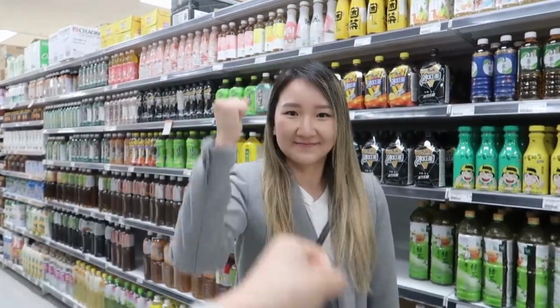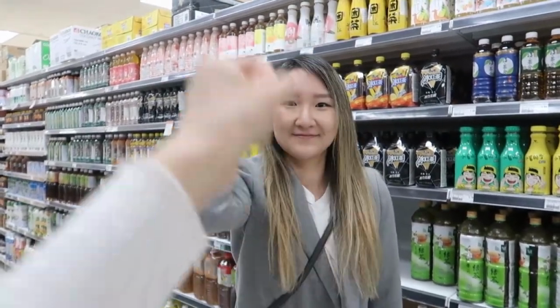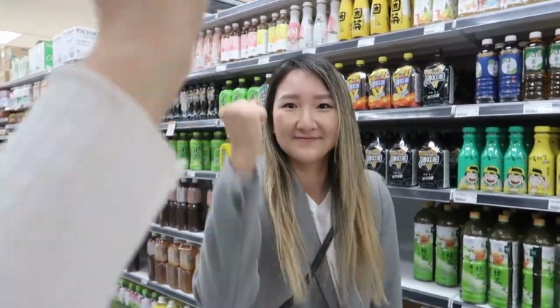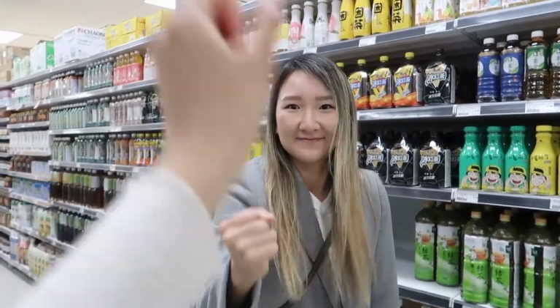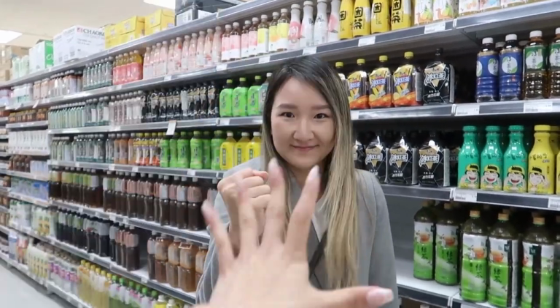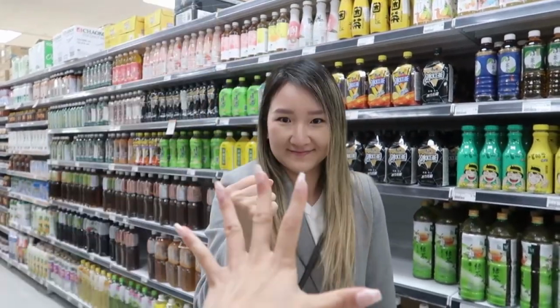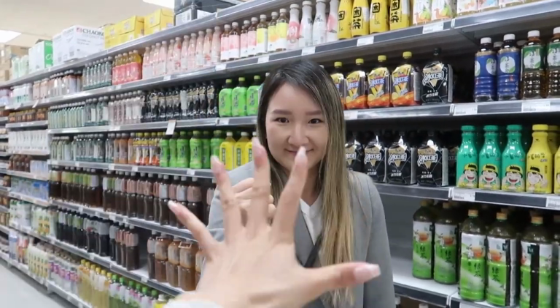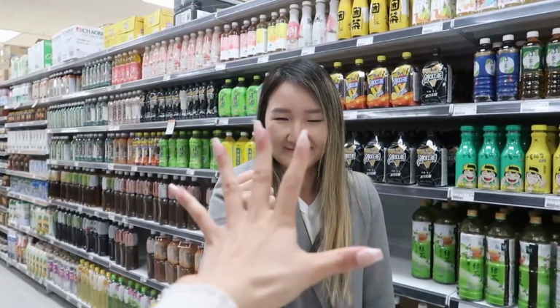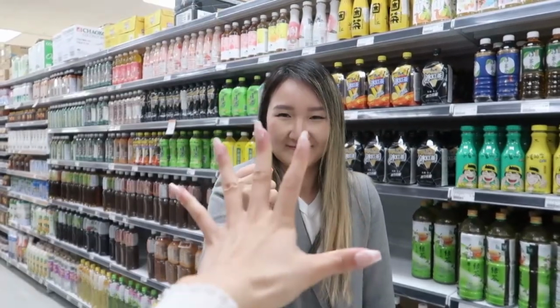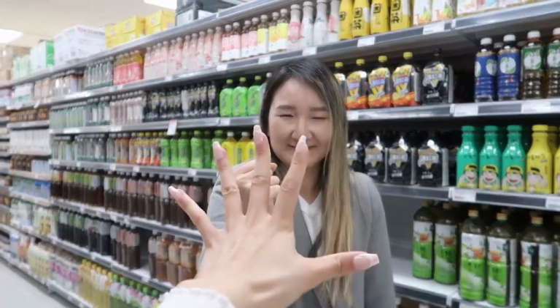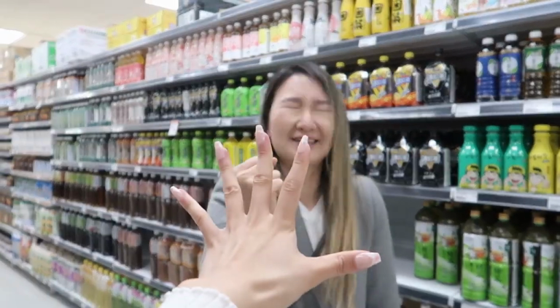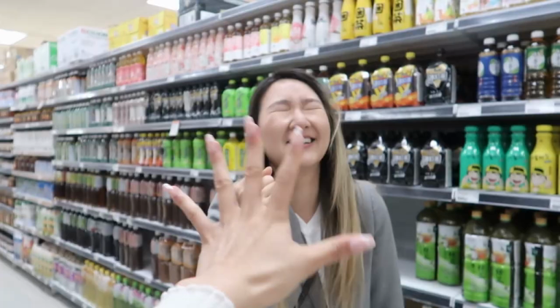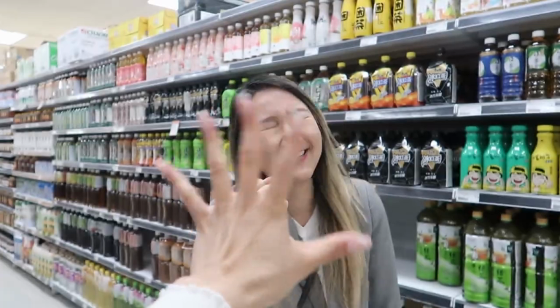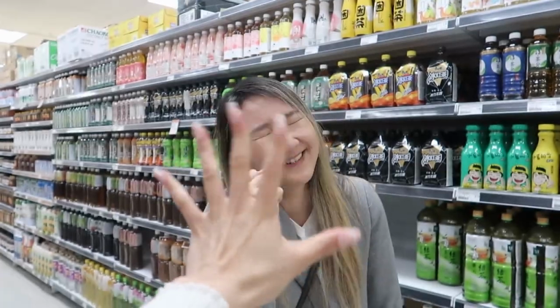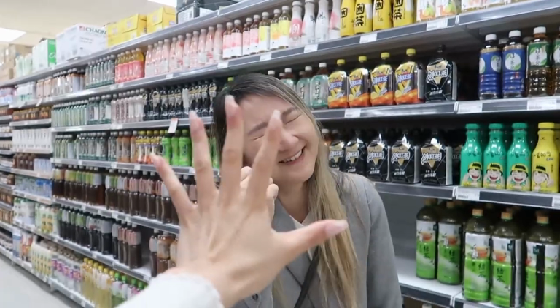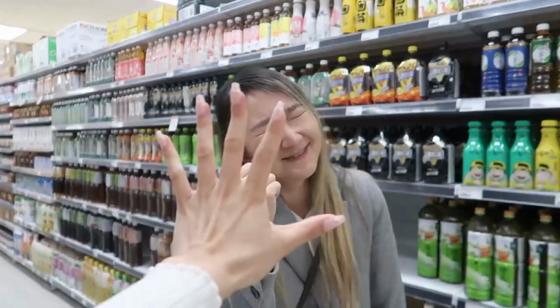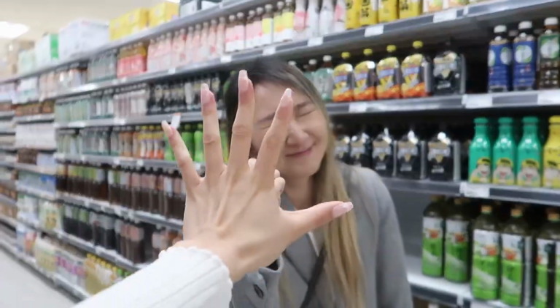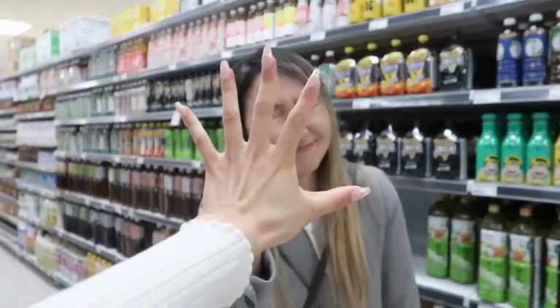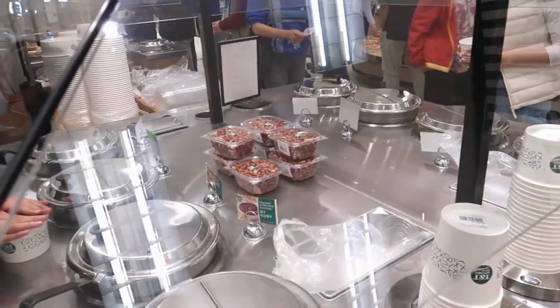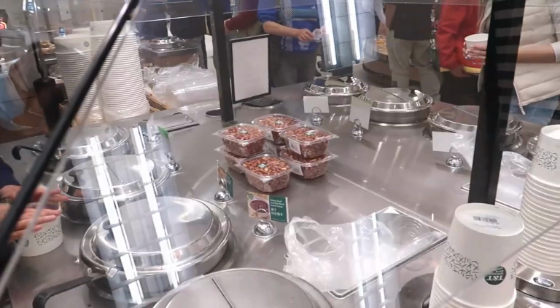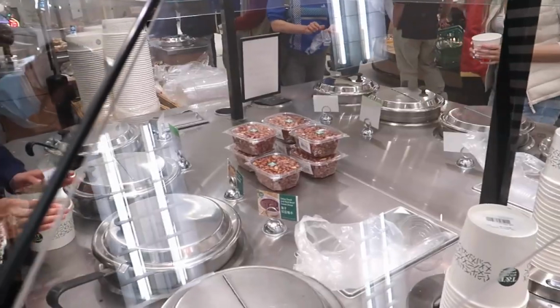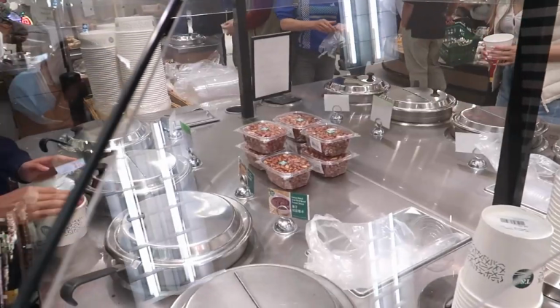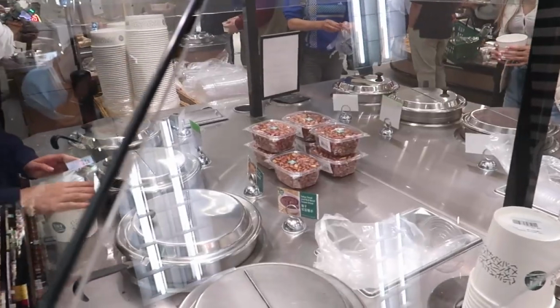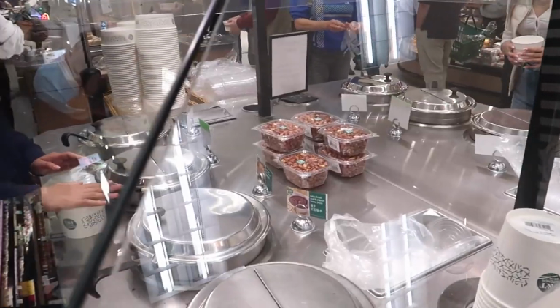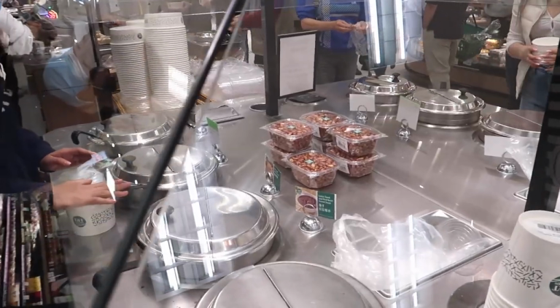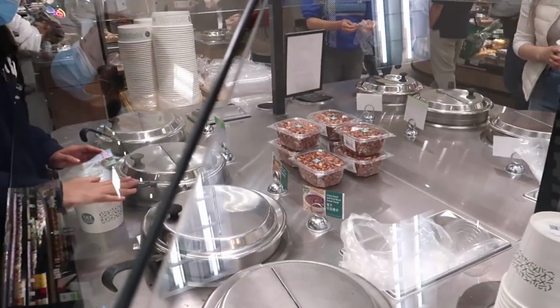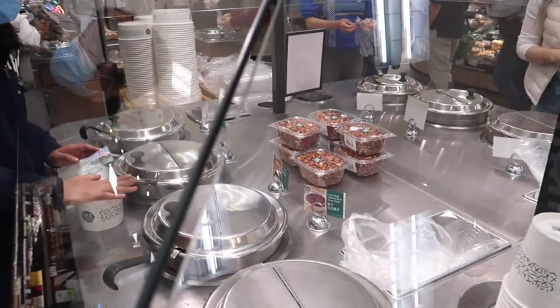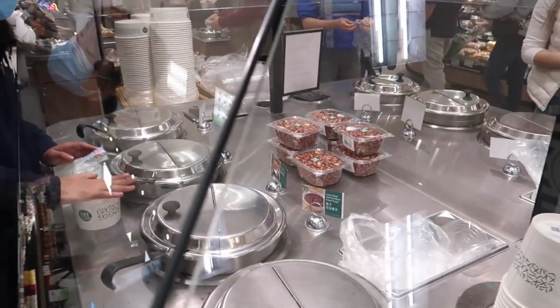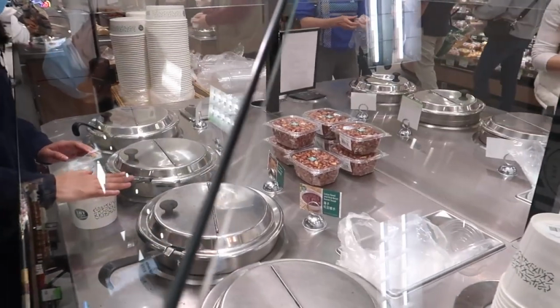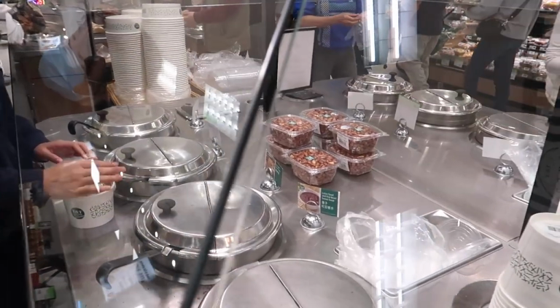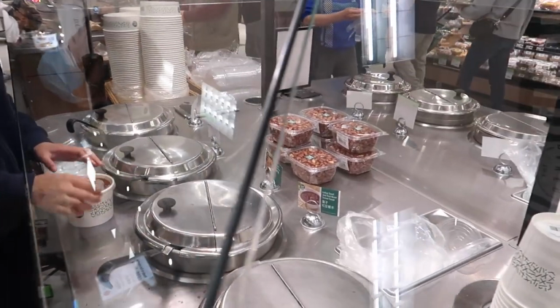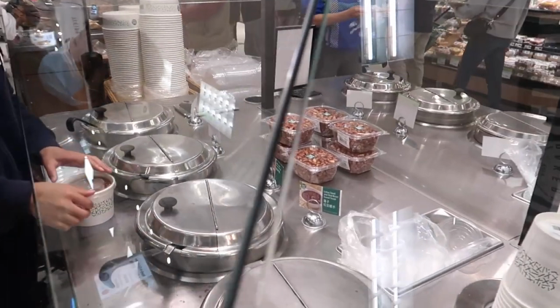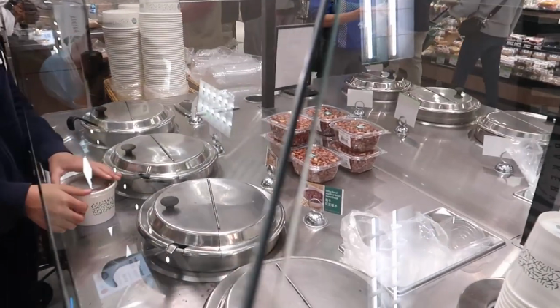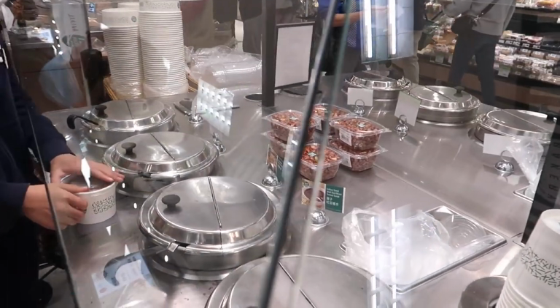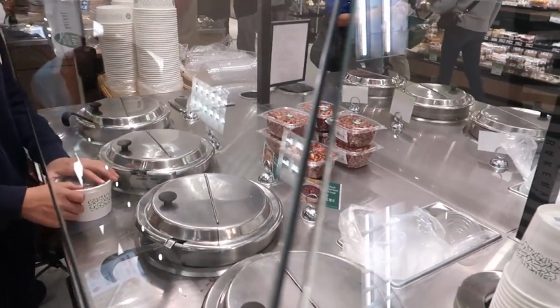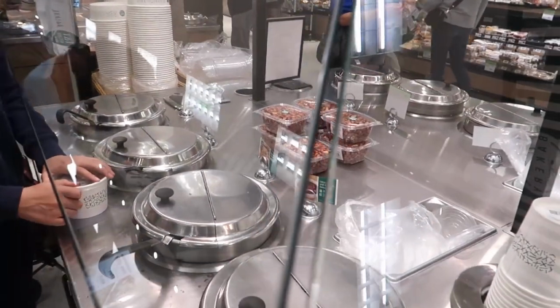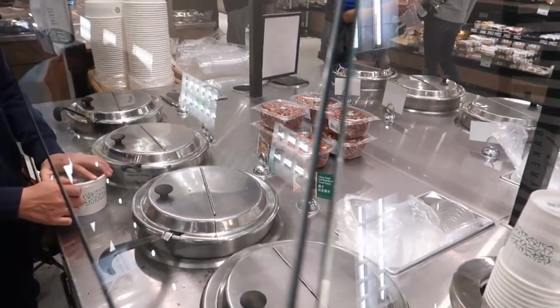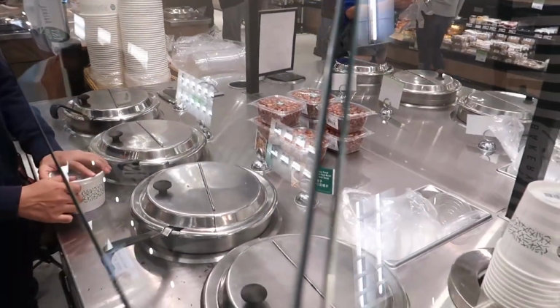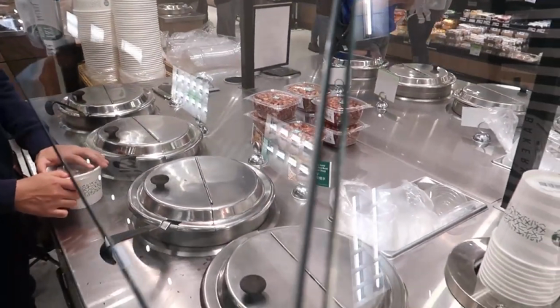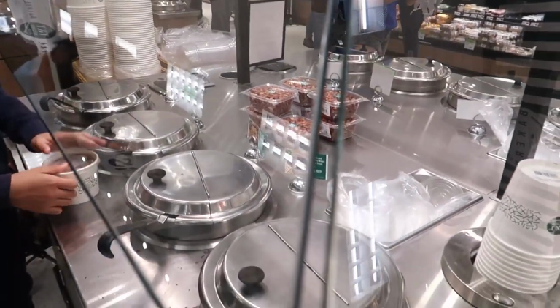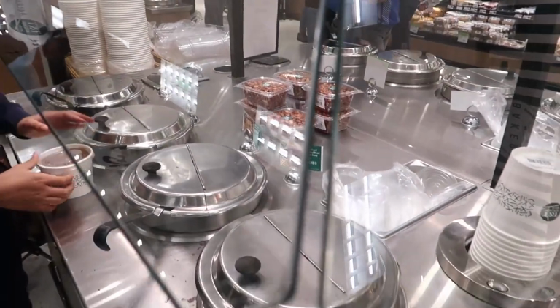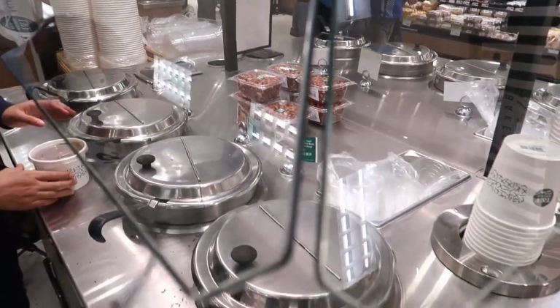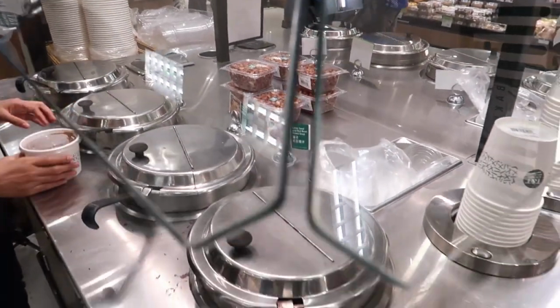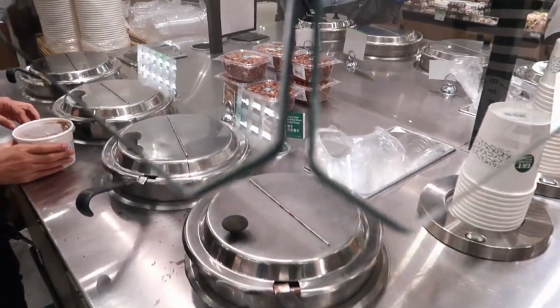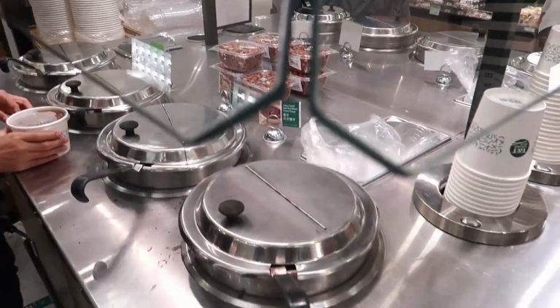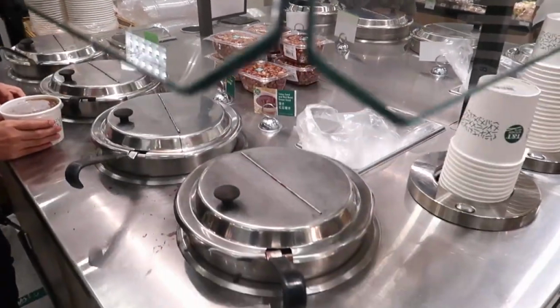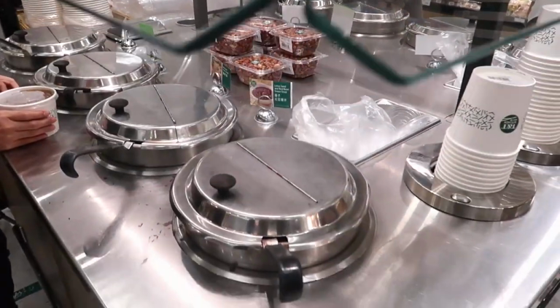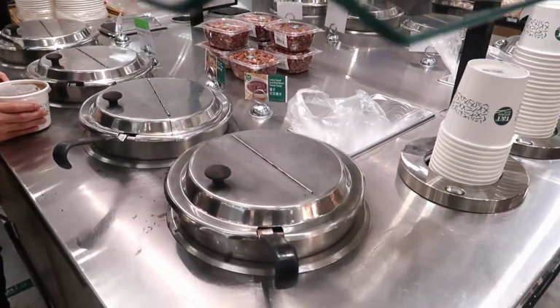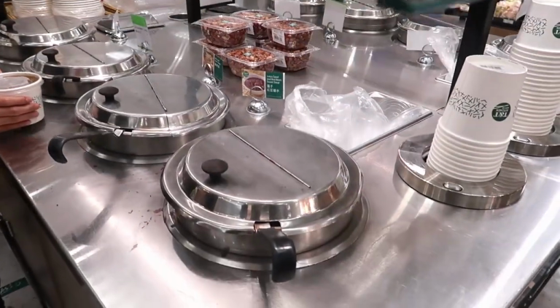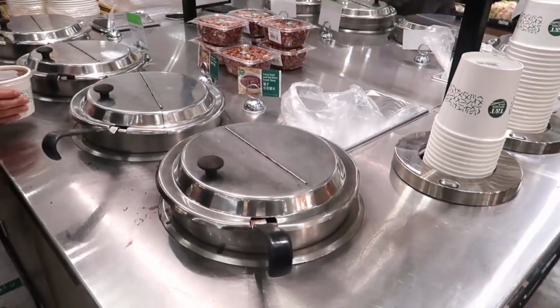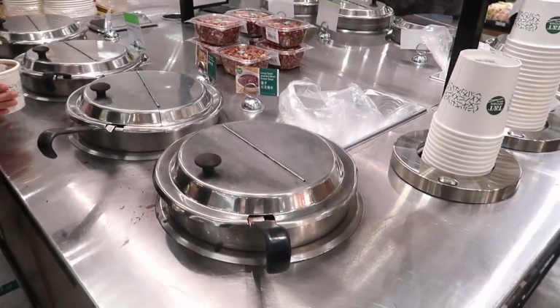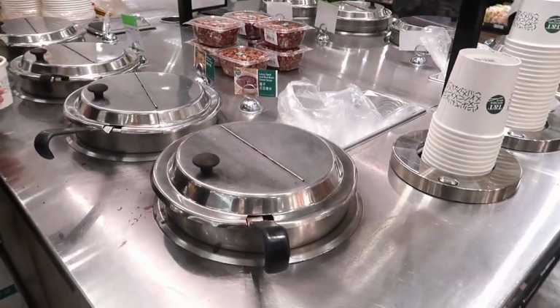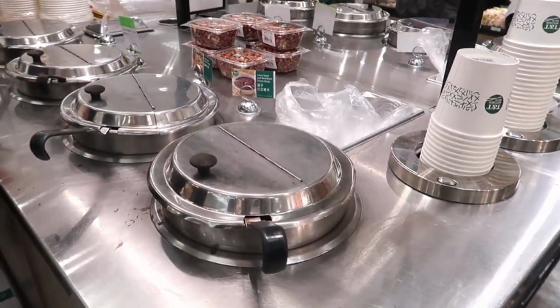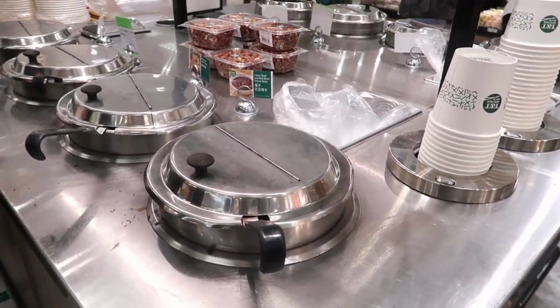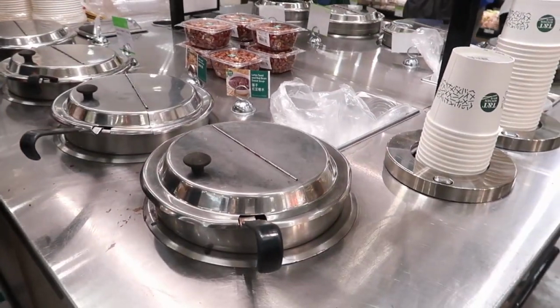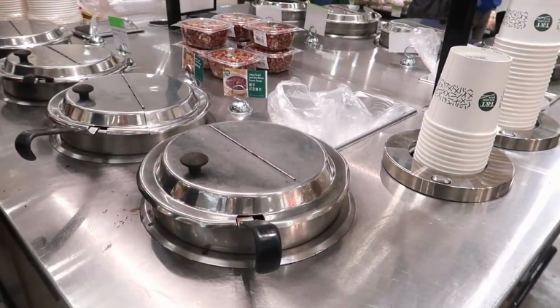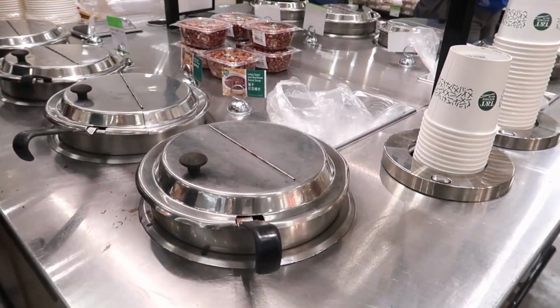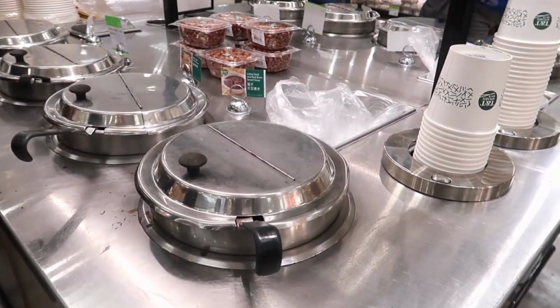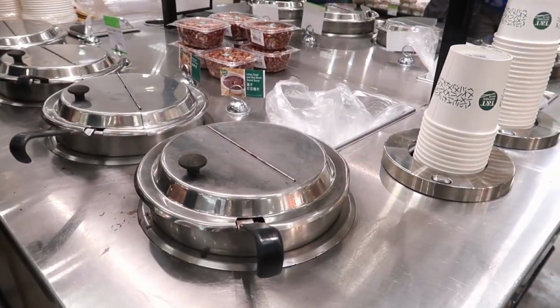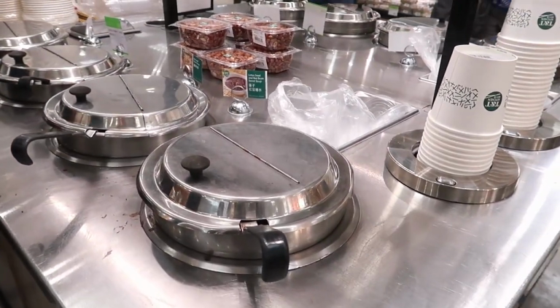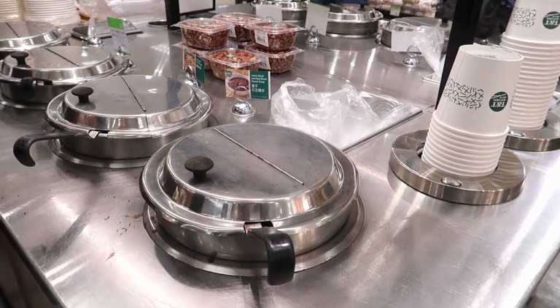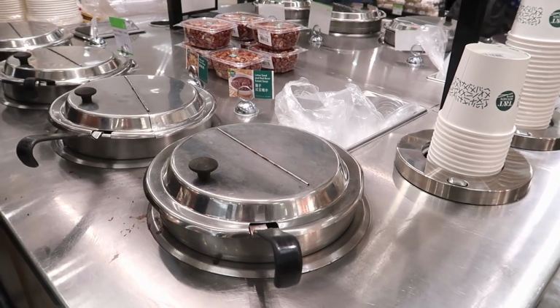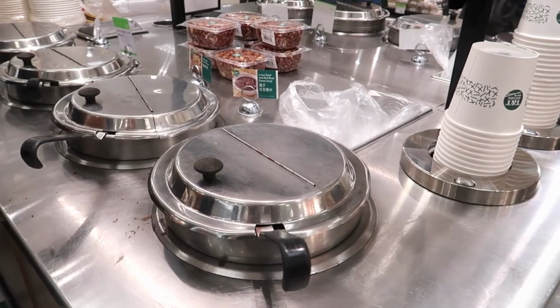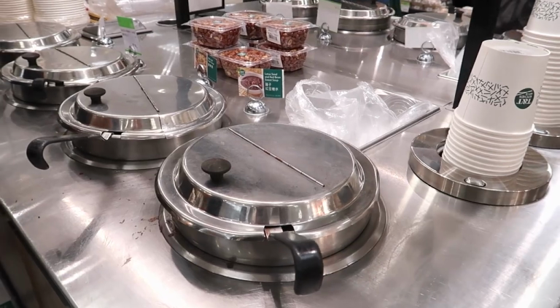I won the second round which meant that I got to pick the appetizer, and the hot and sour soup sounded really good.